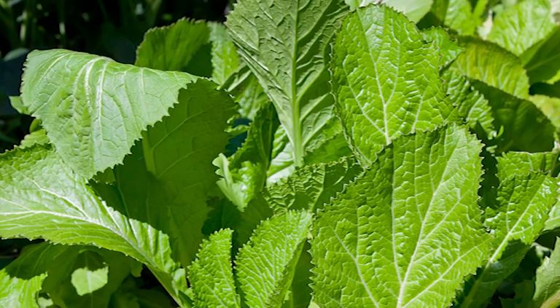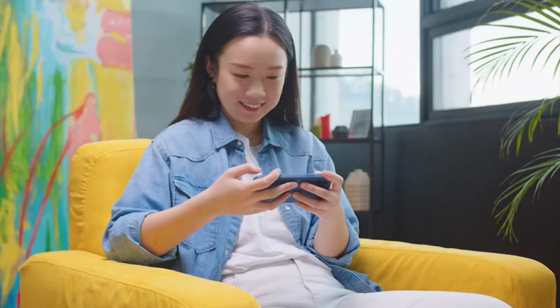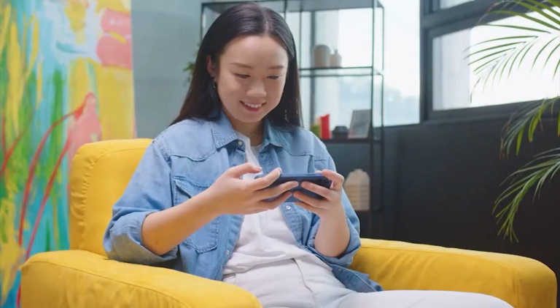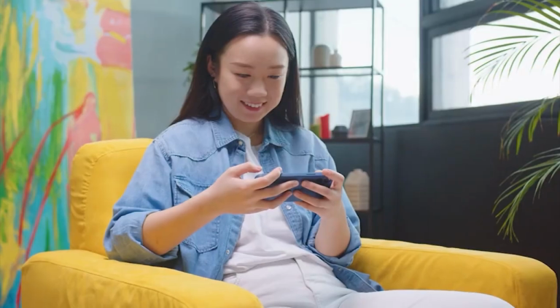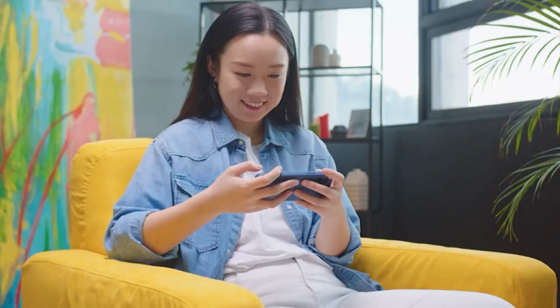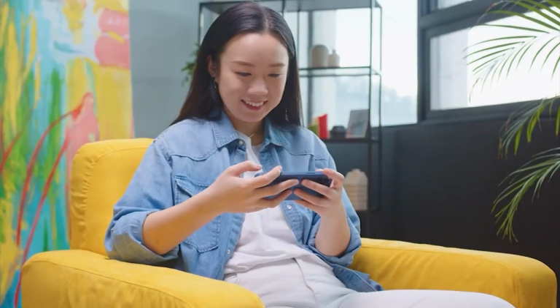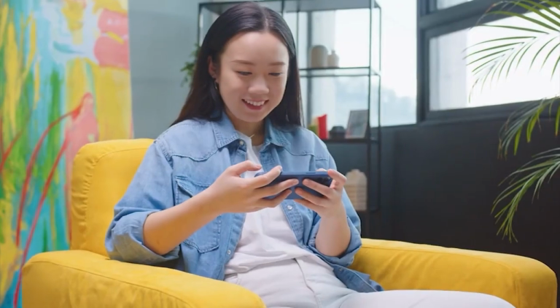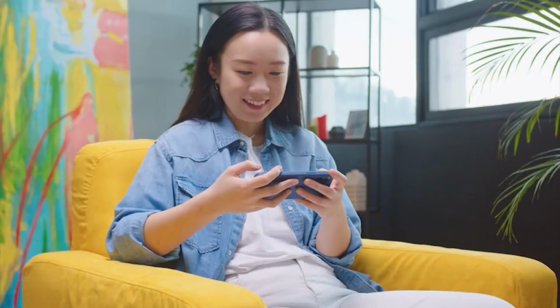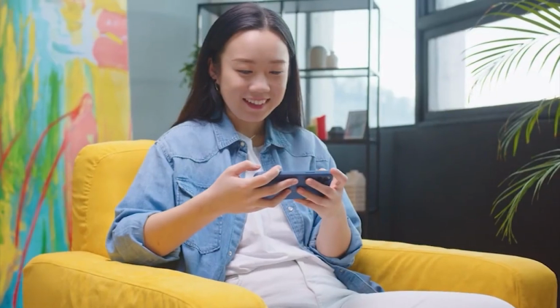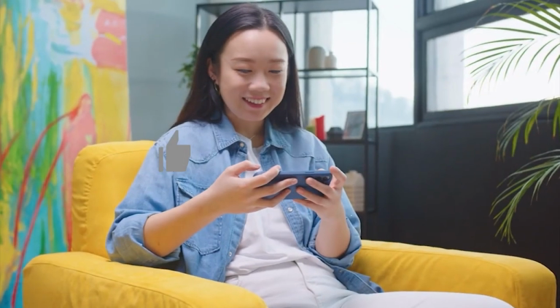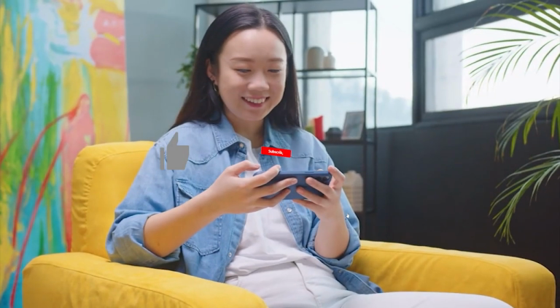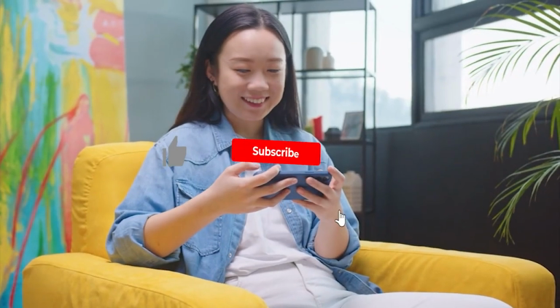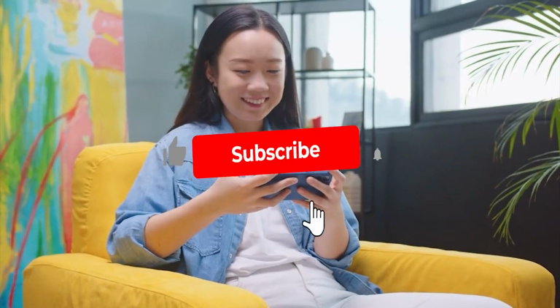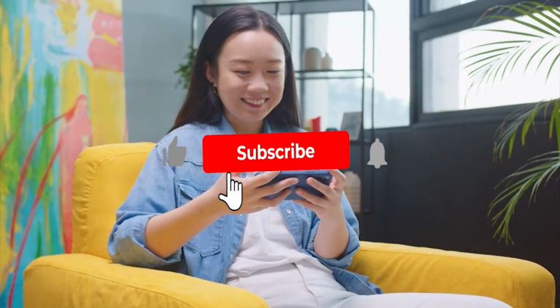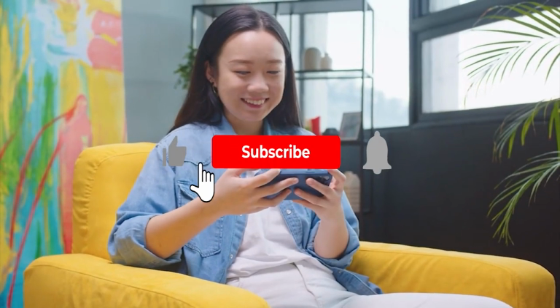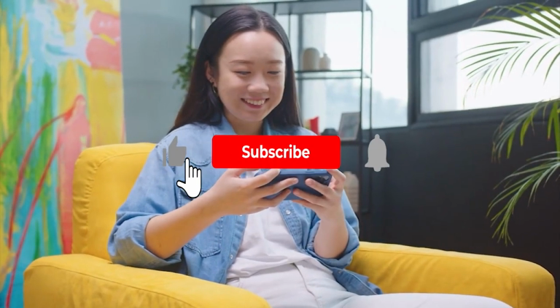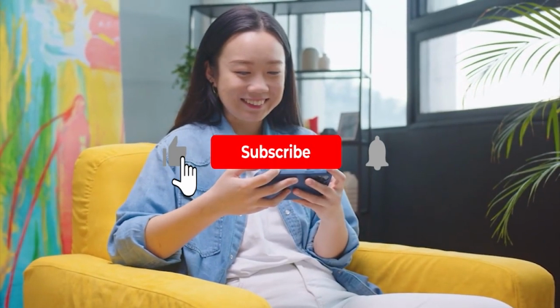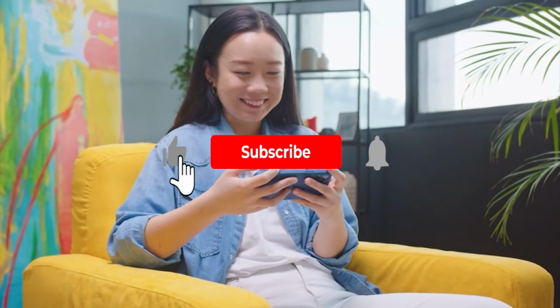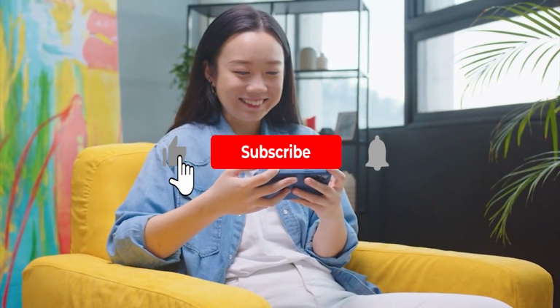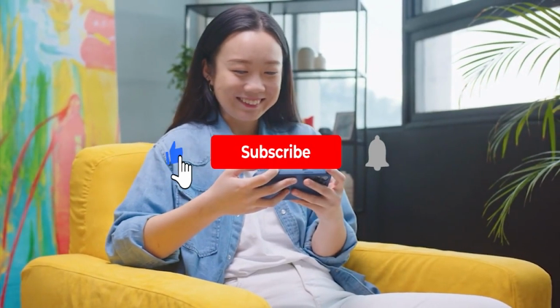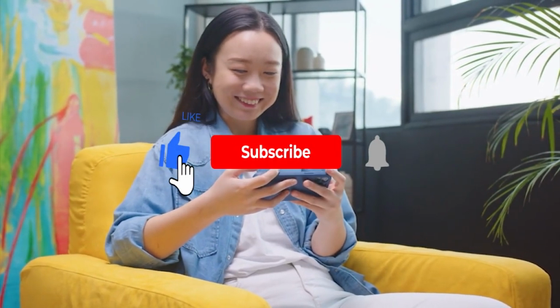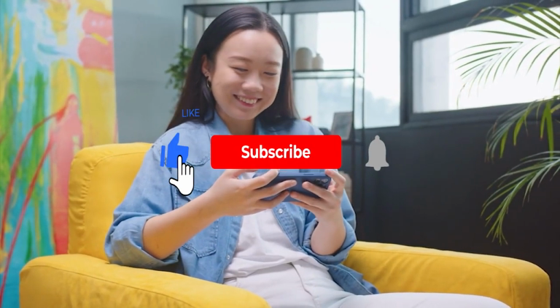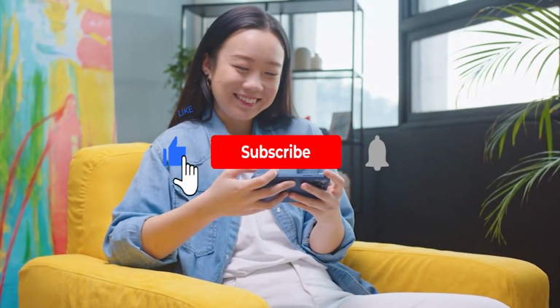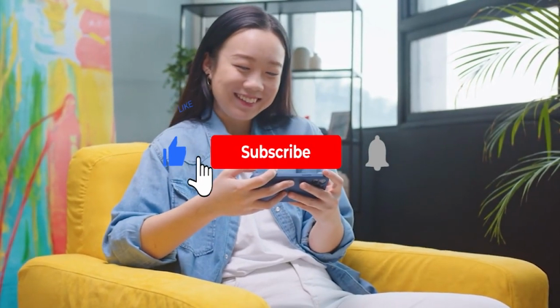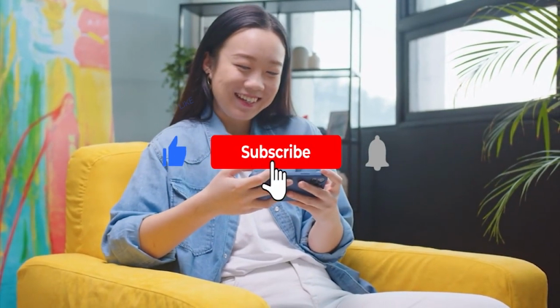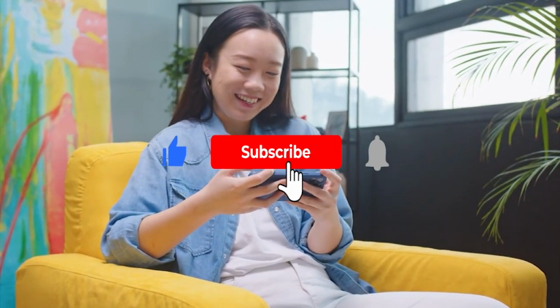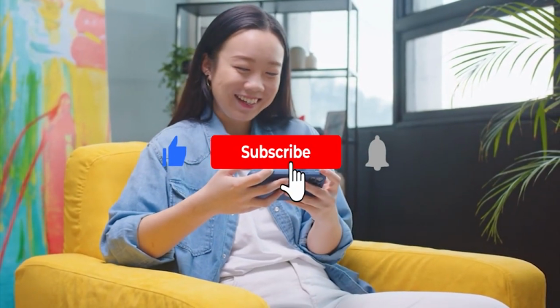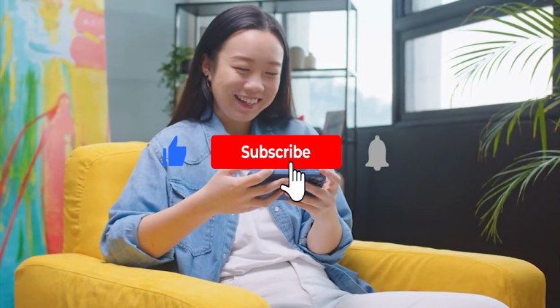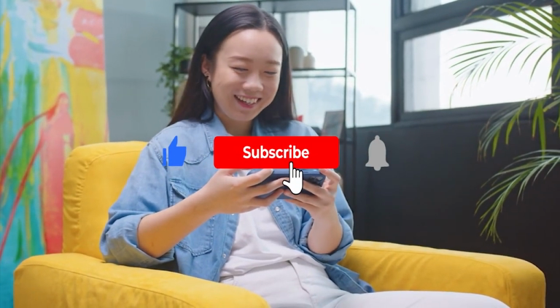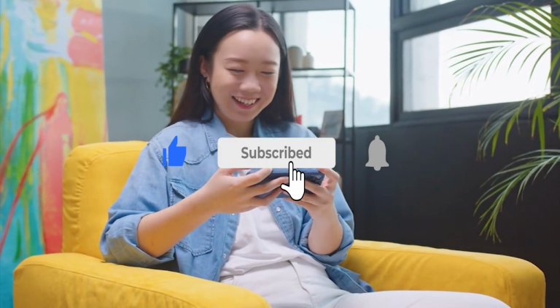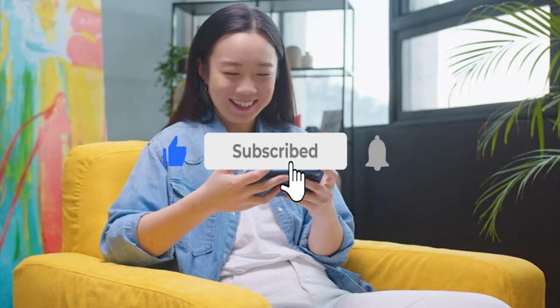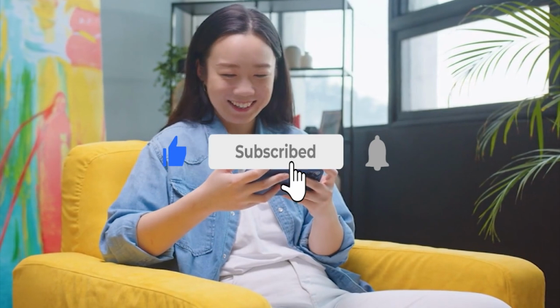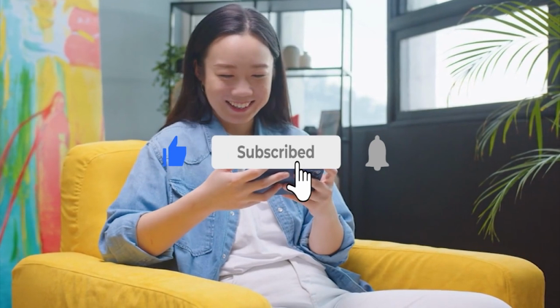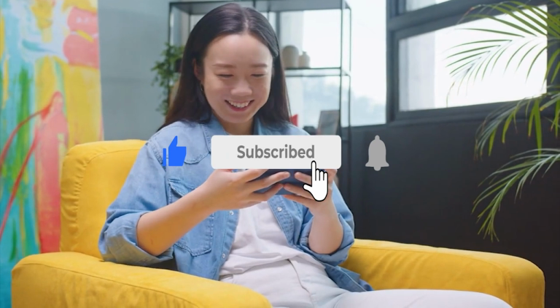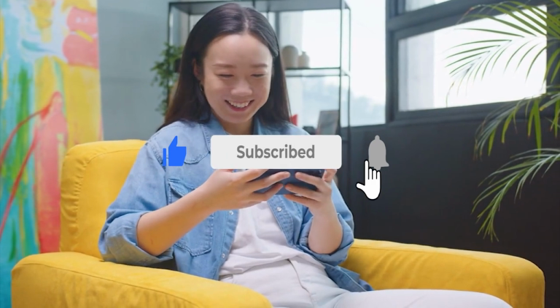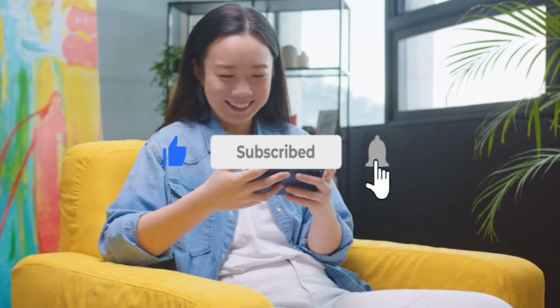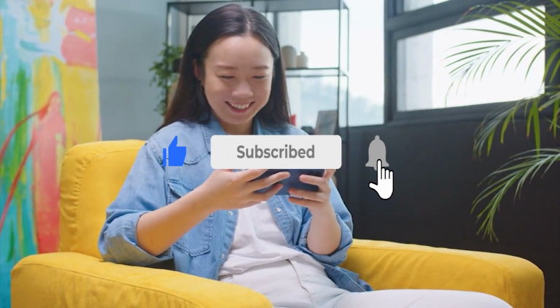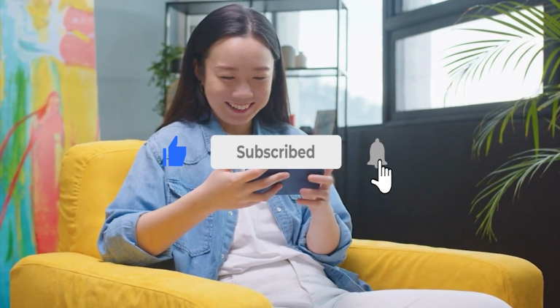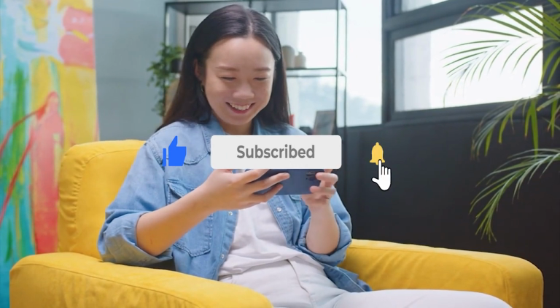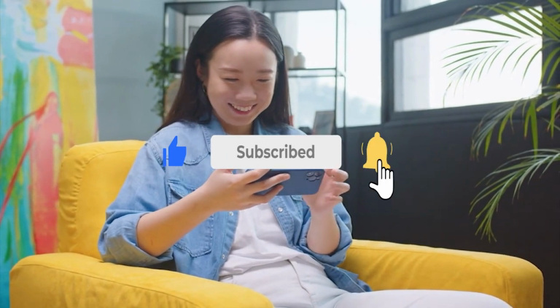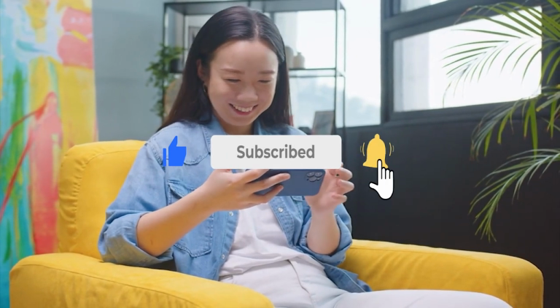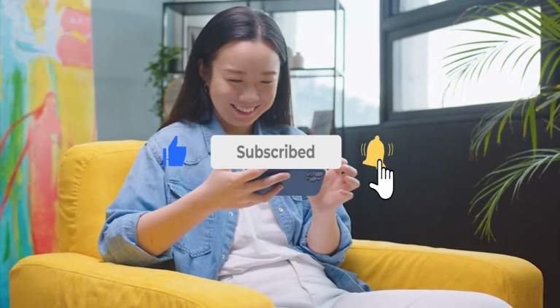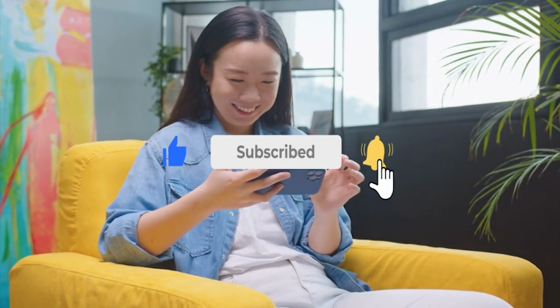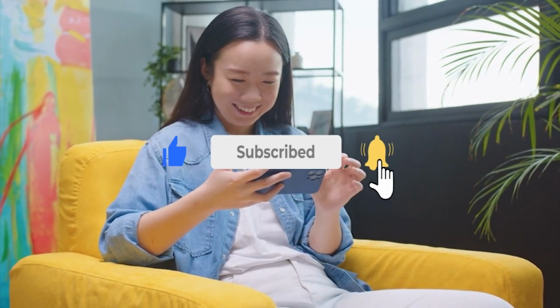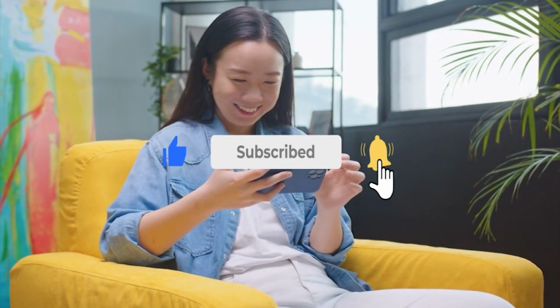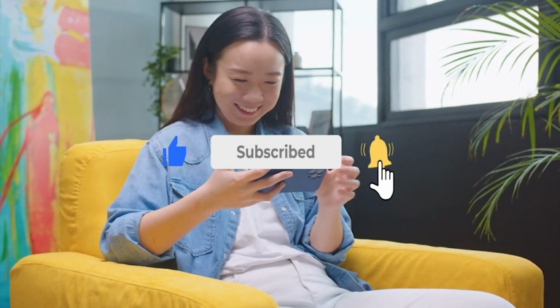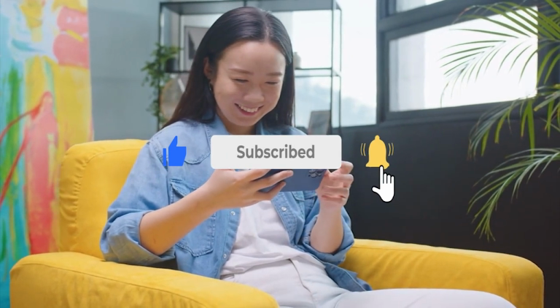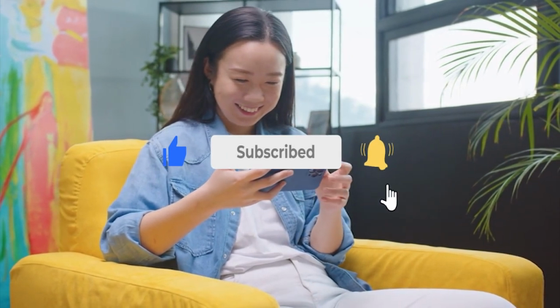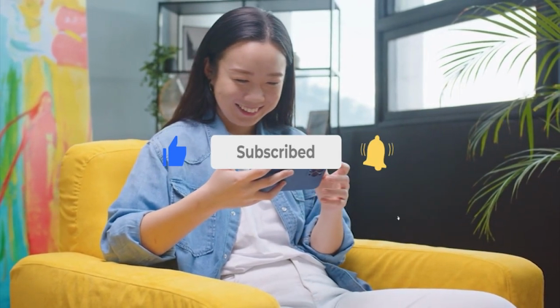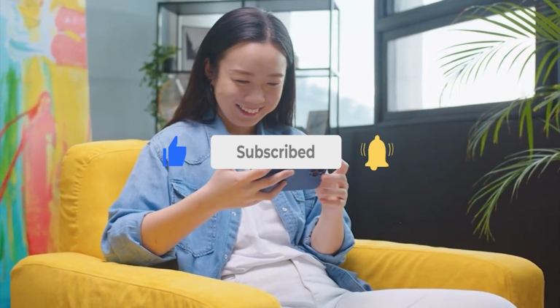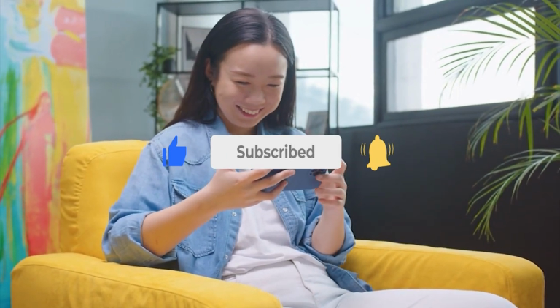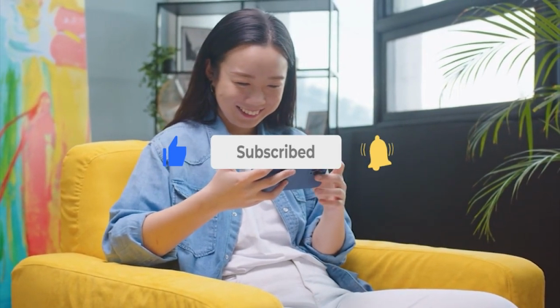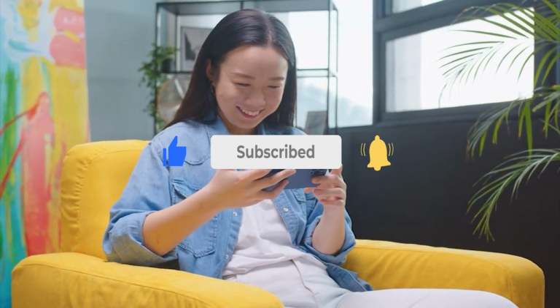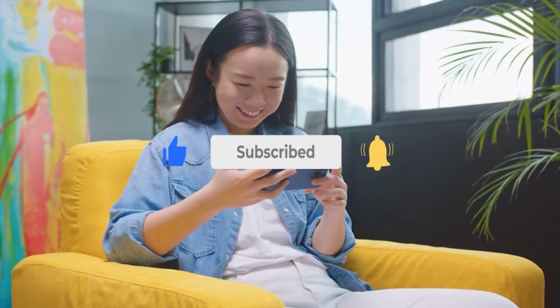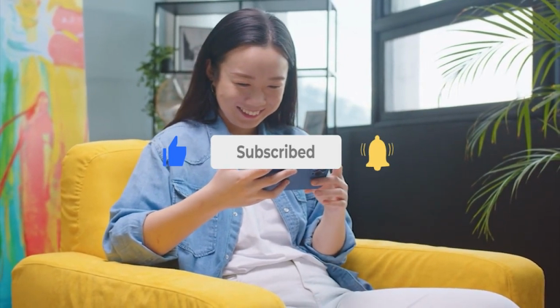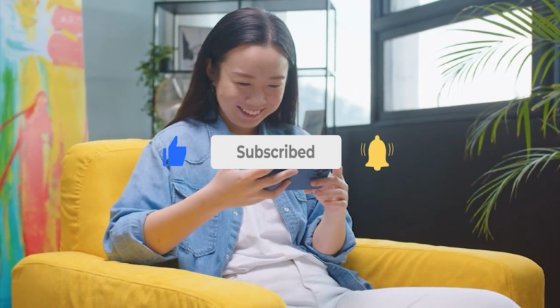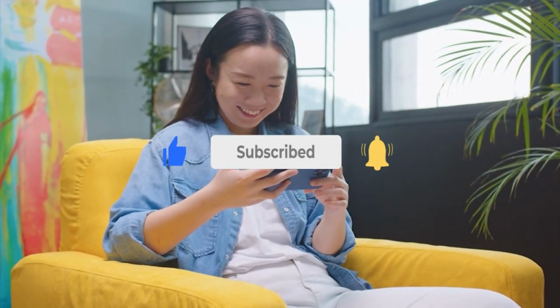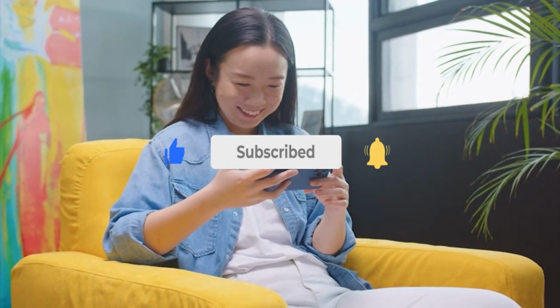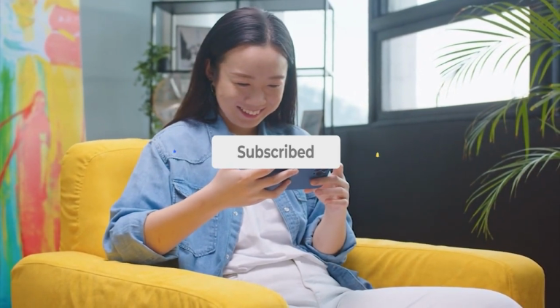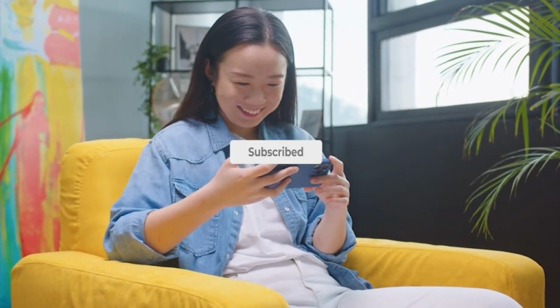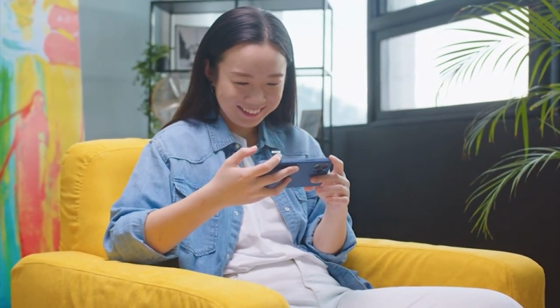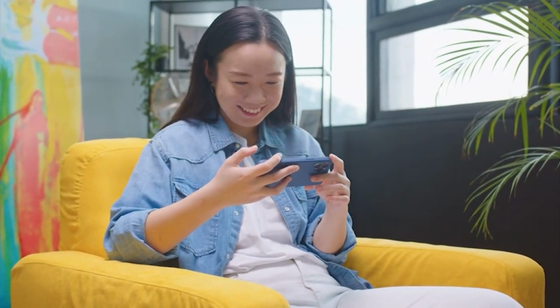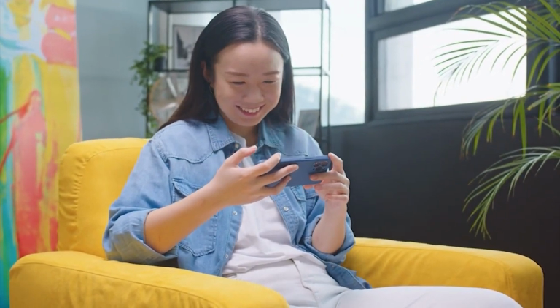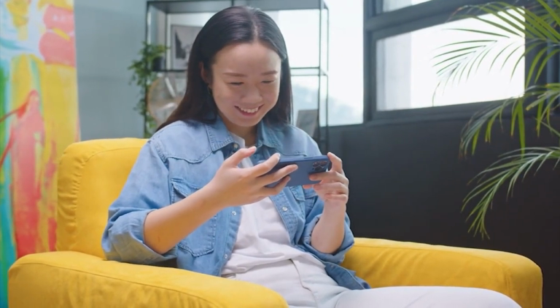That's it for today. If you like this video, please hit the like and subscribe button for more videos. Thanks for watching.